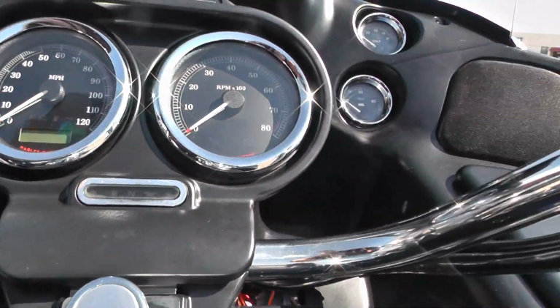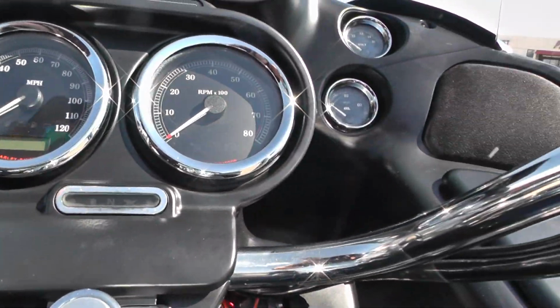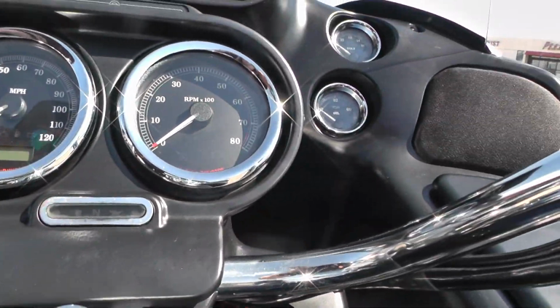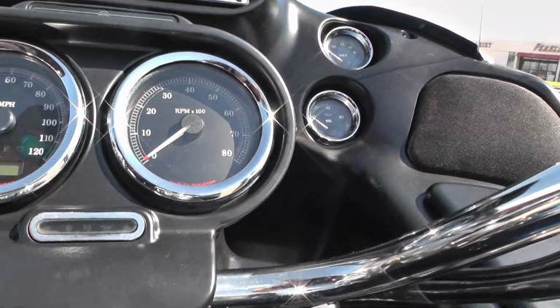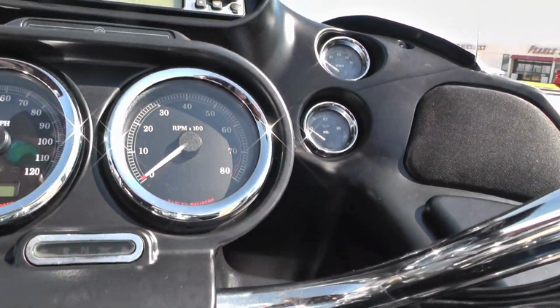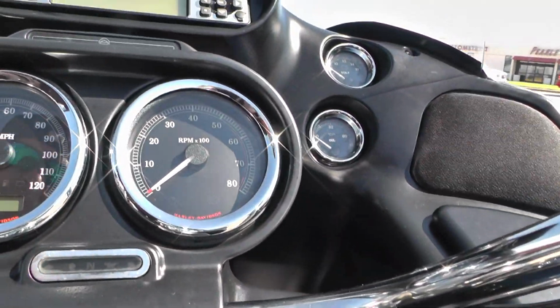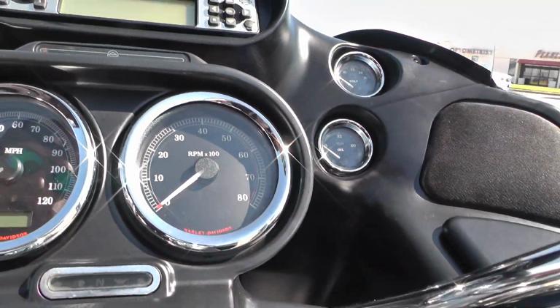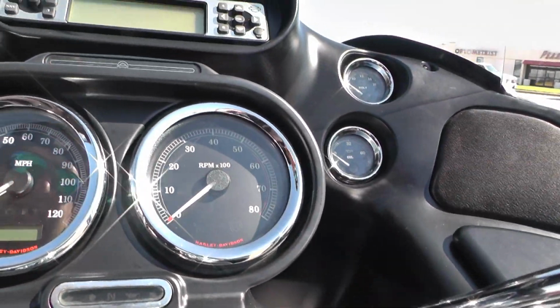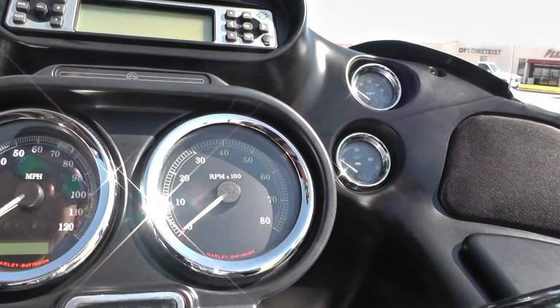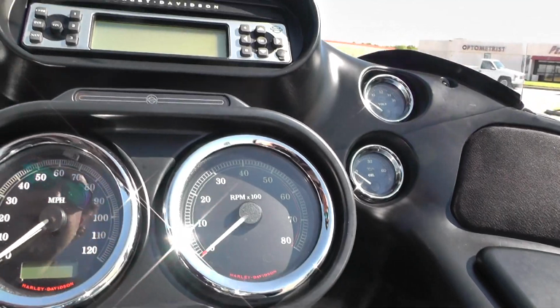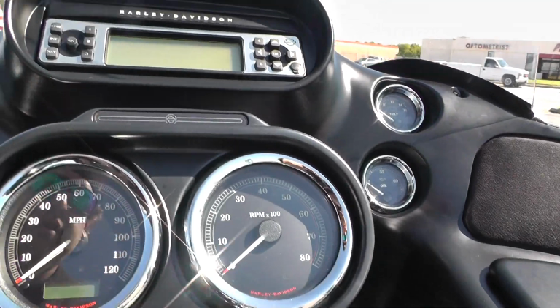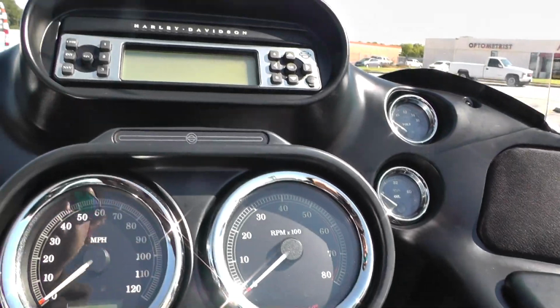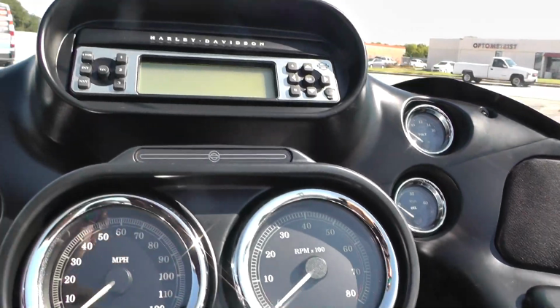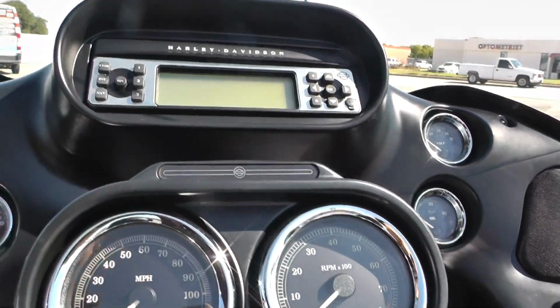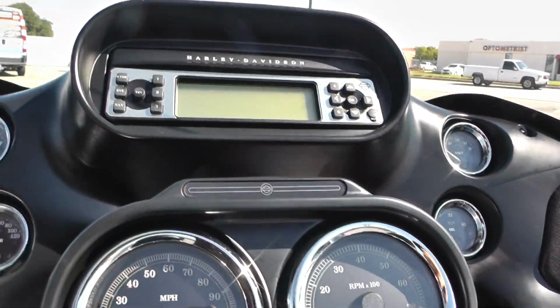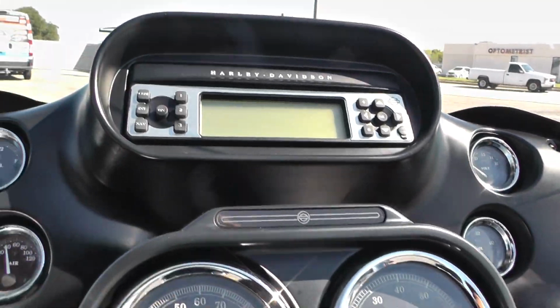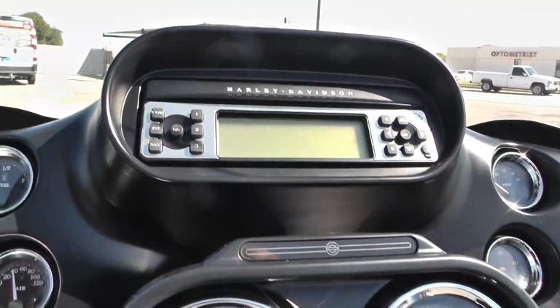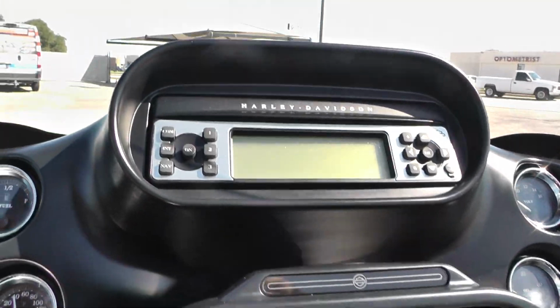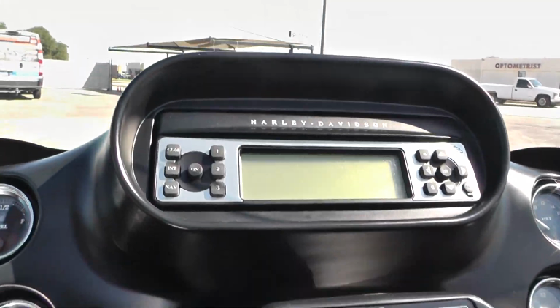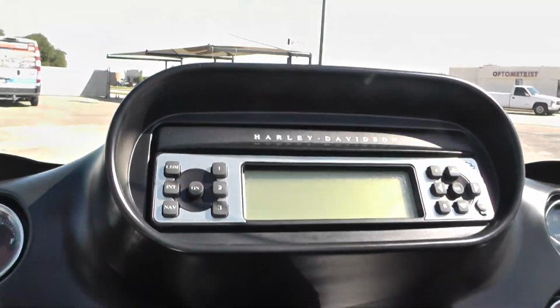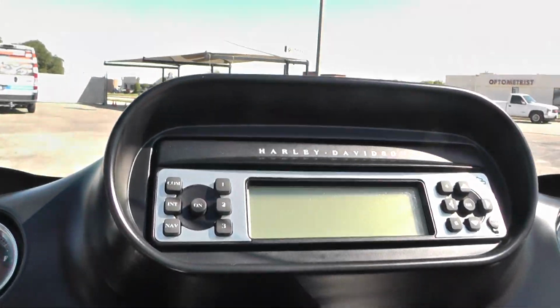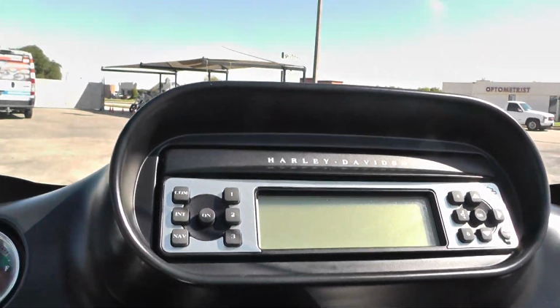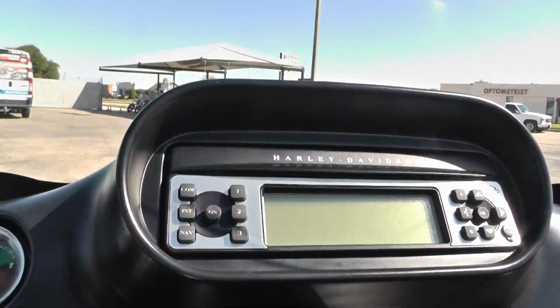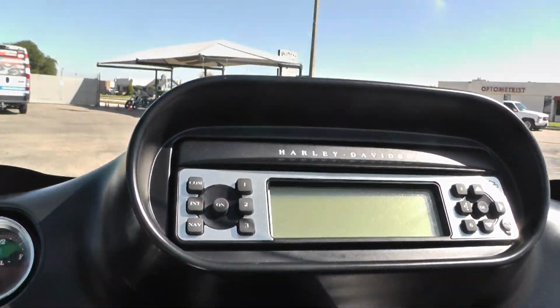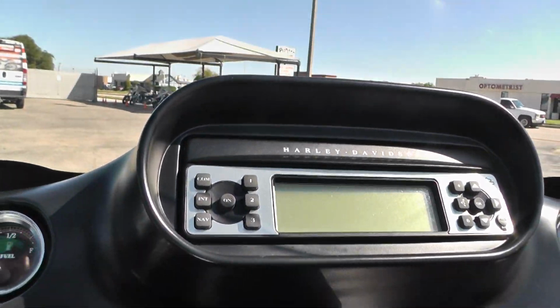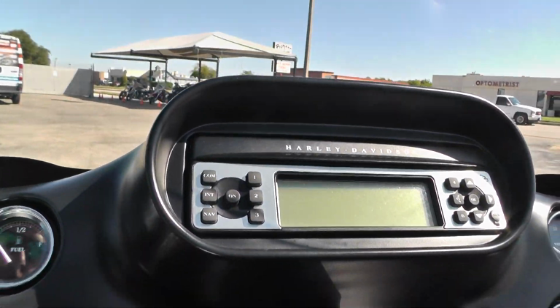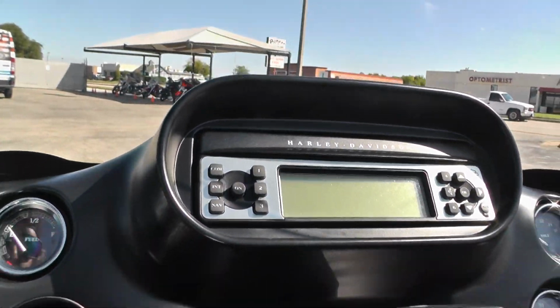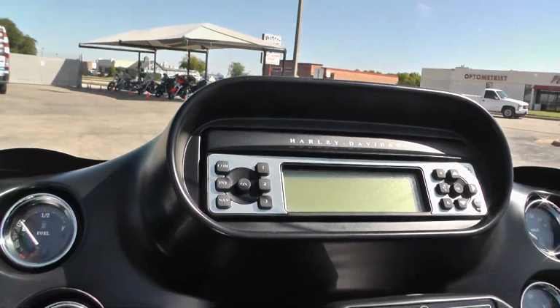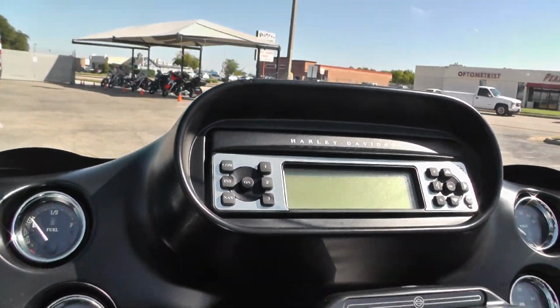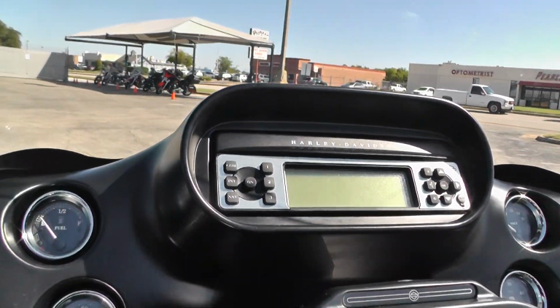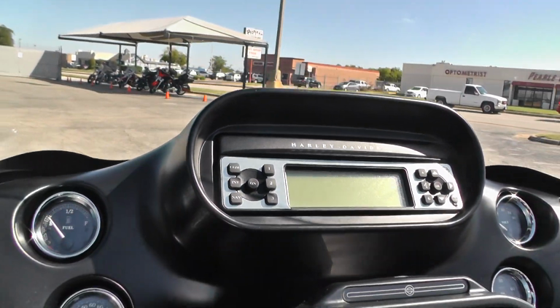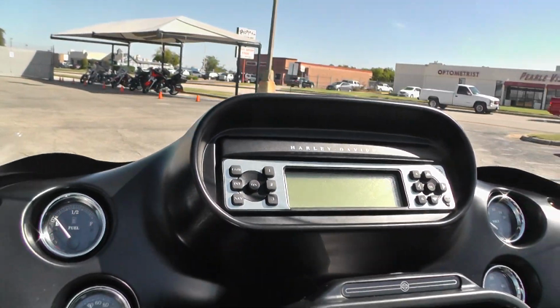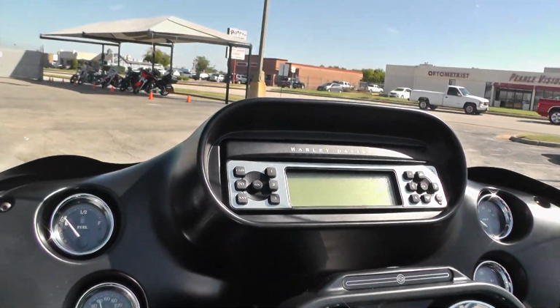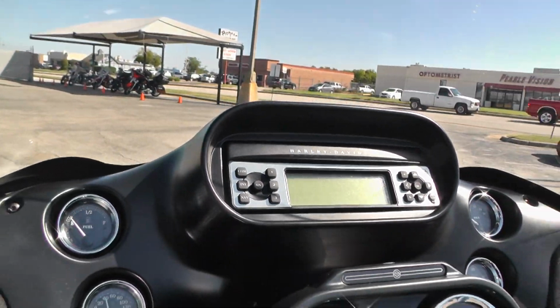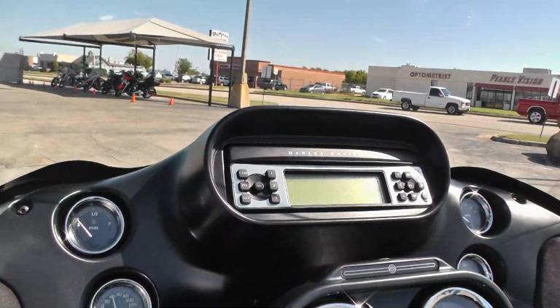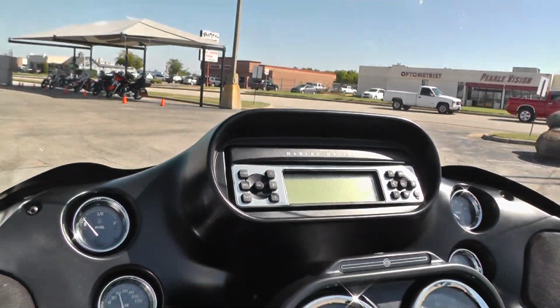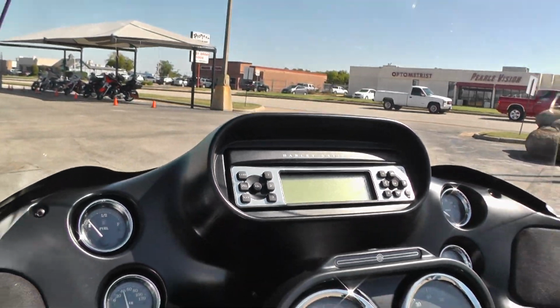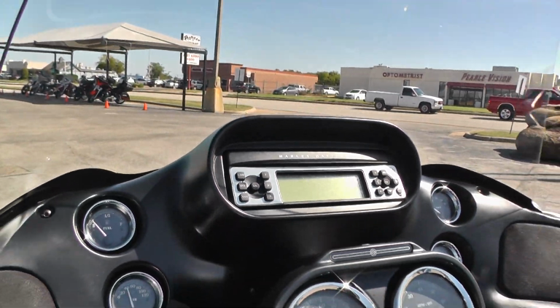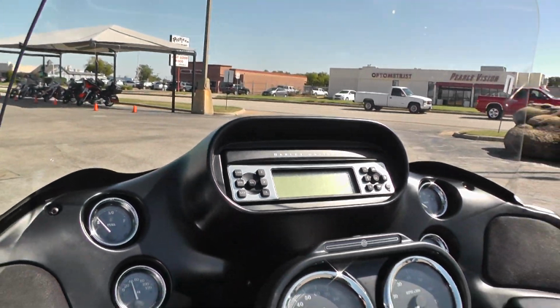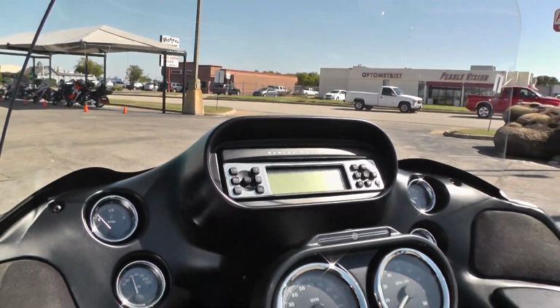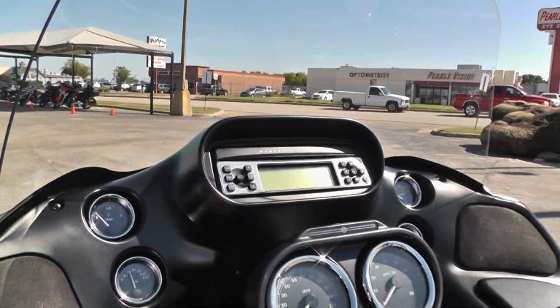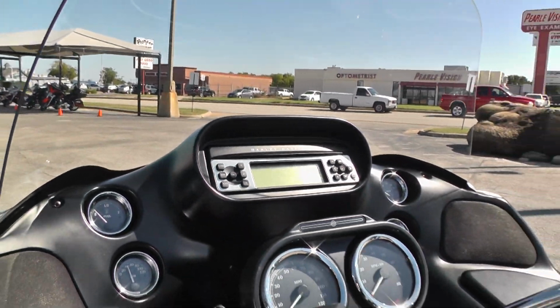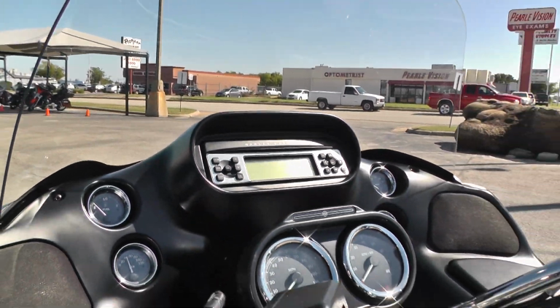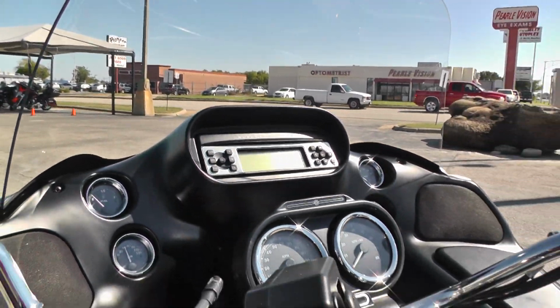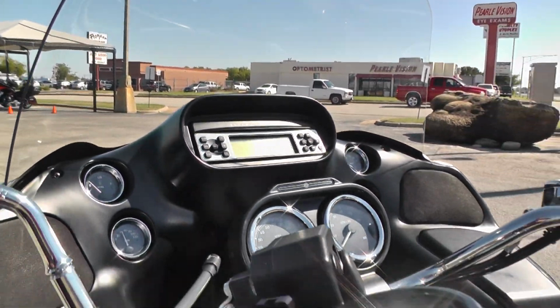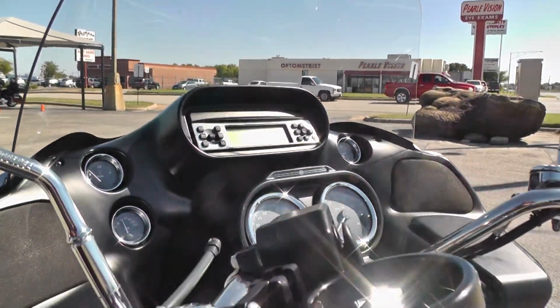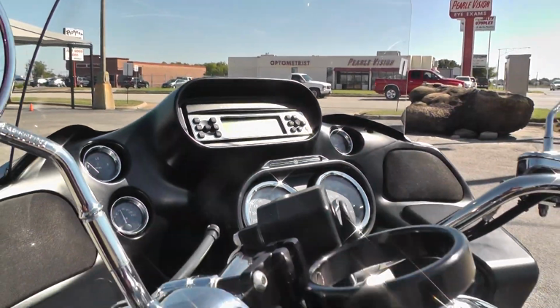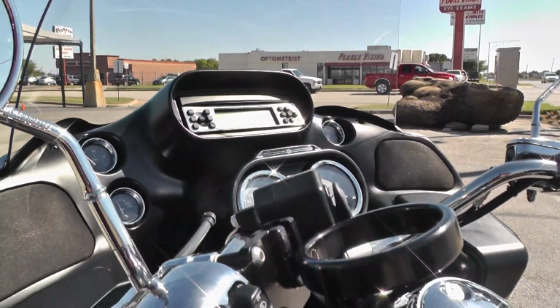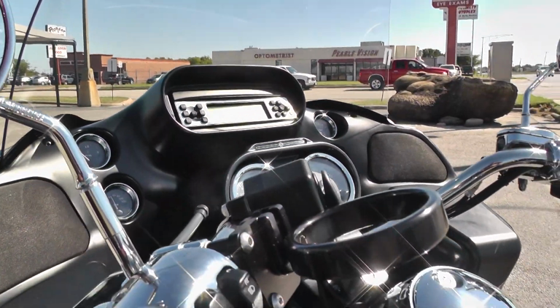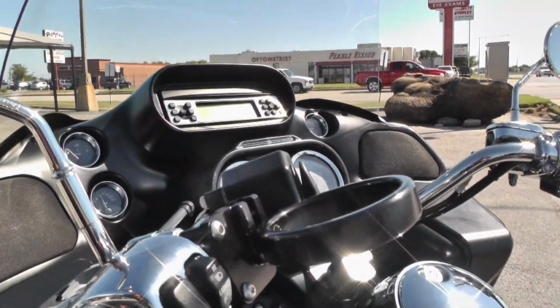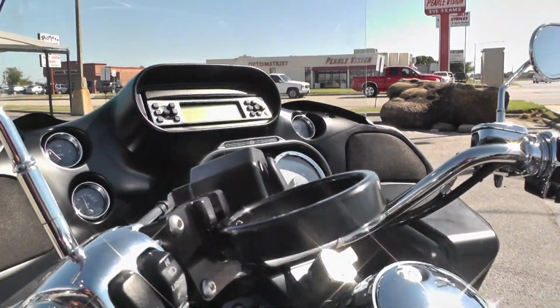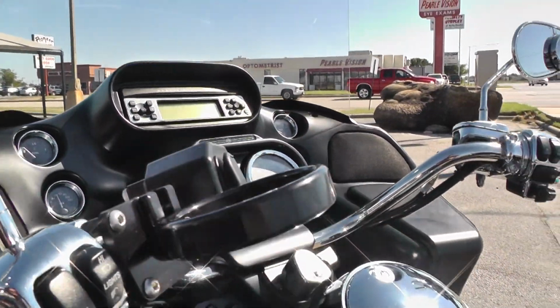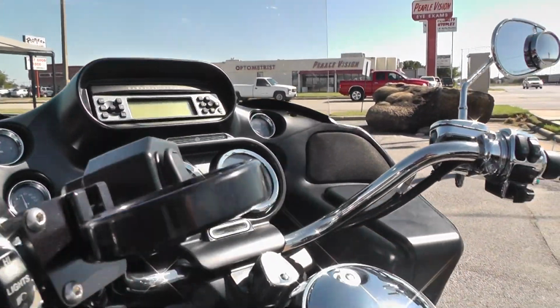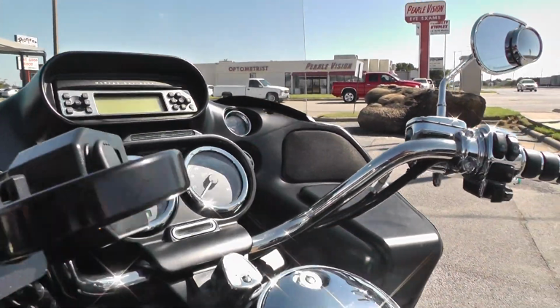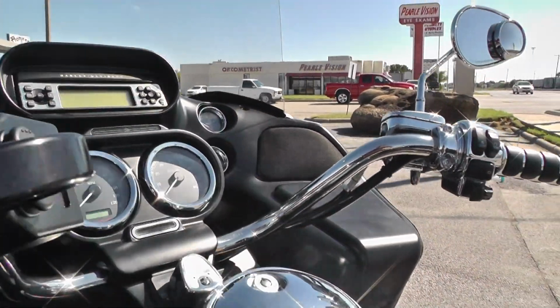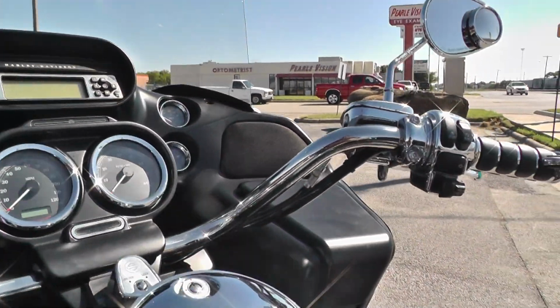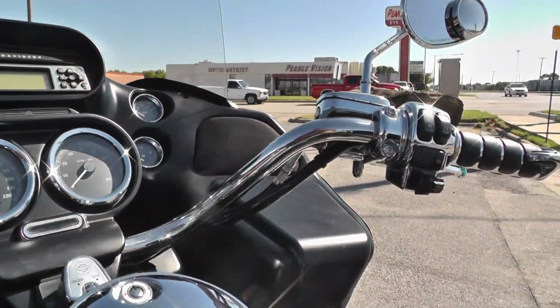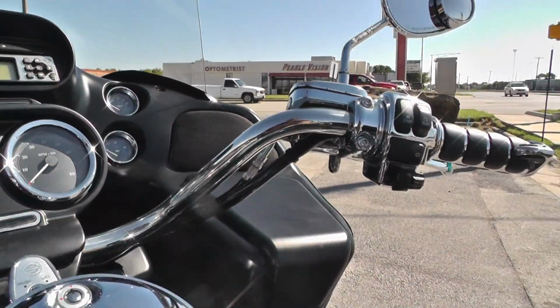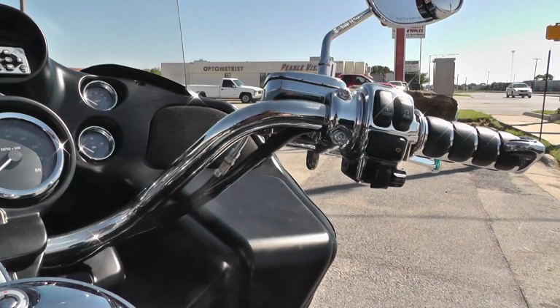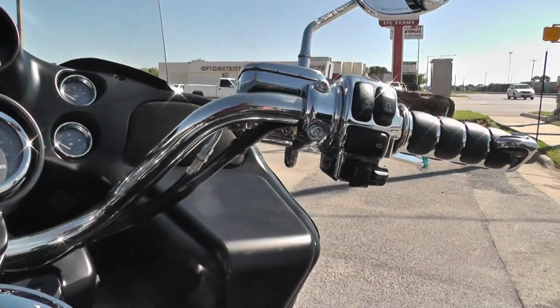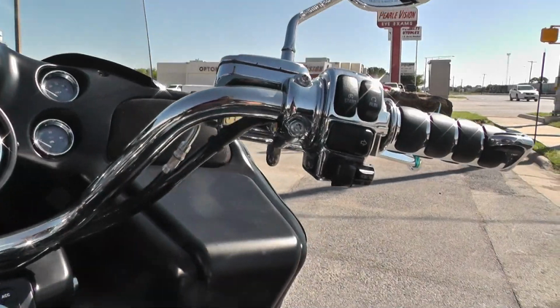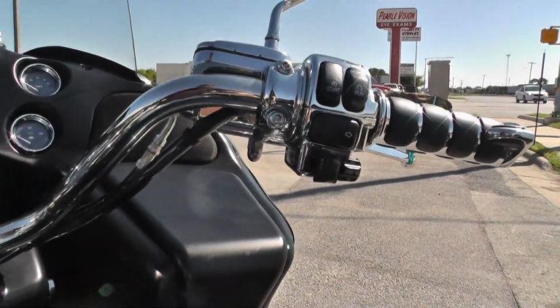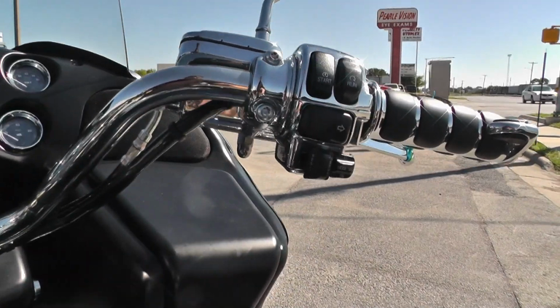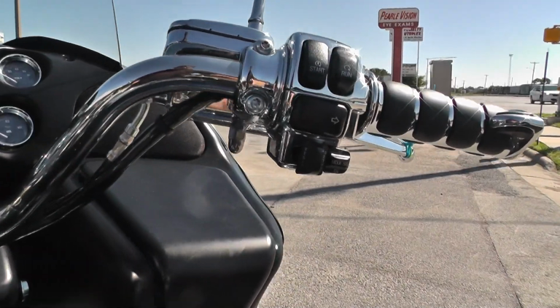It's got a nice stereo system too — CD player, navigation, all kinds of stuff. Electronic cruise control as well.